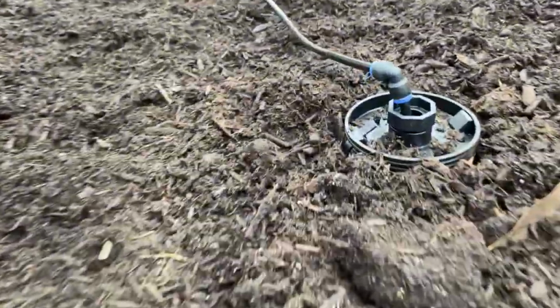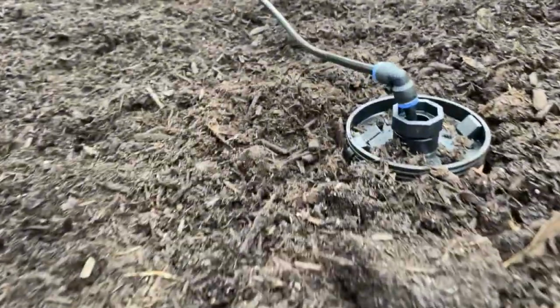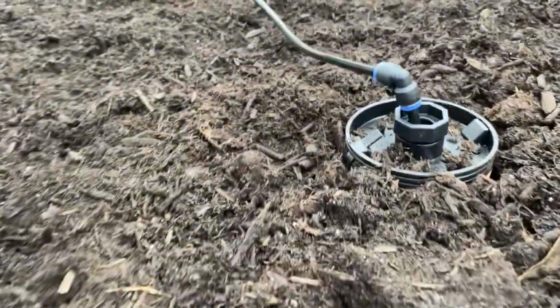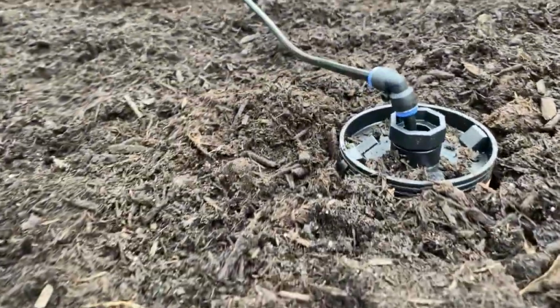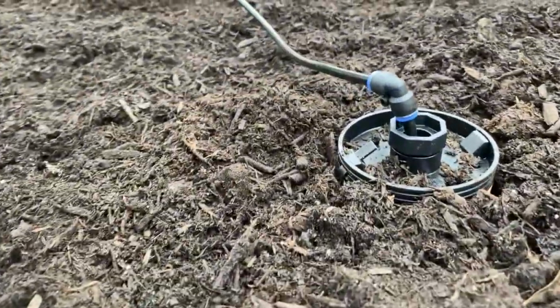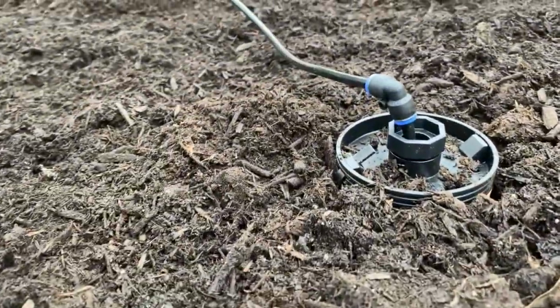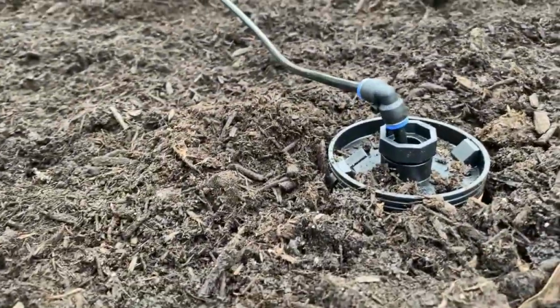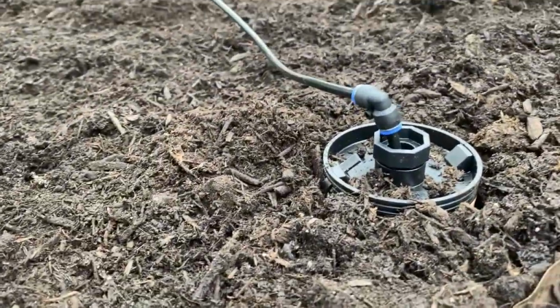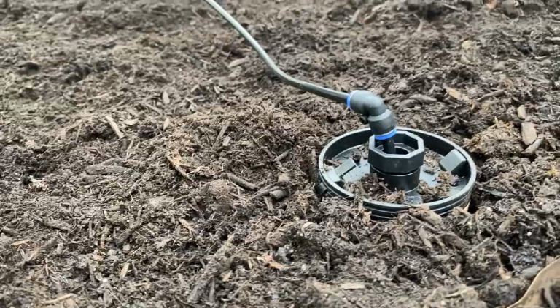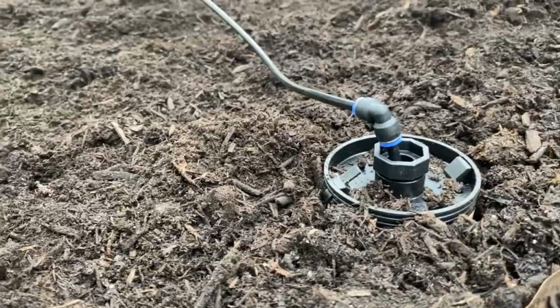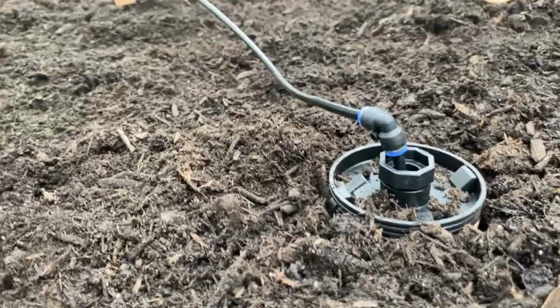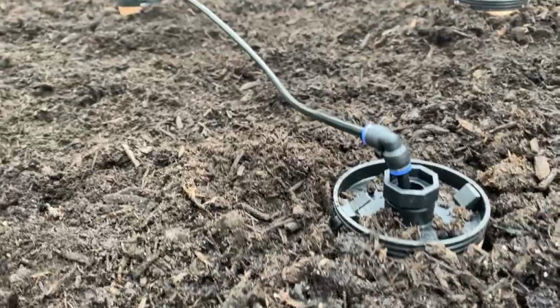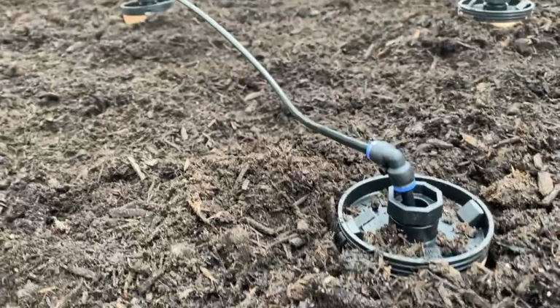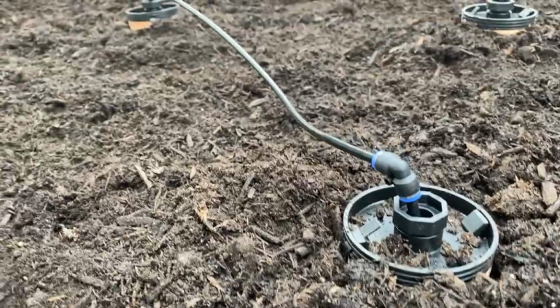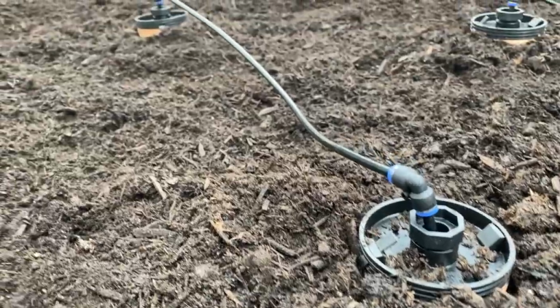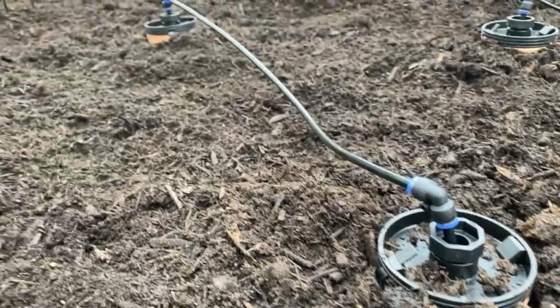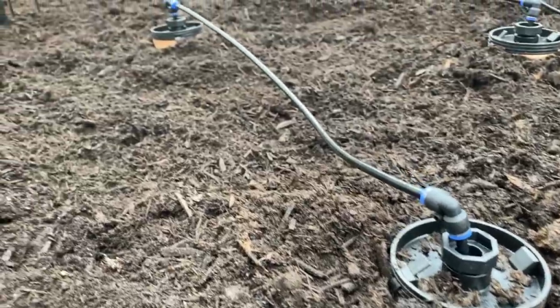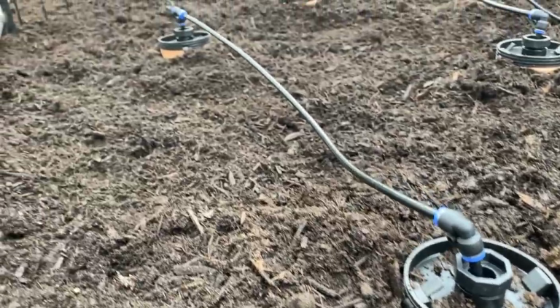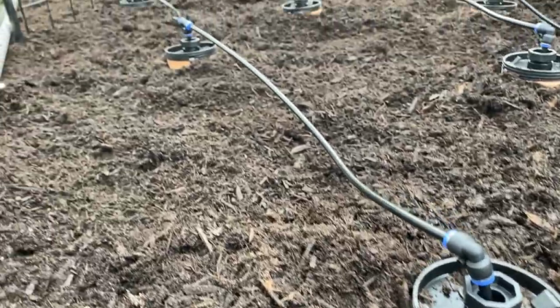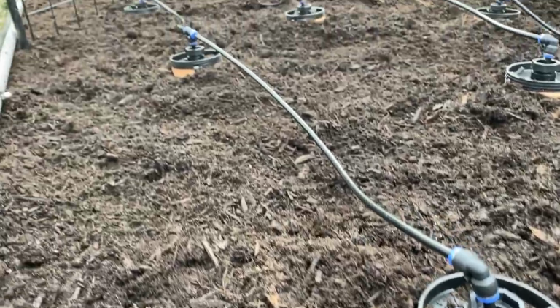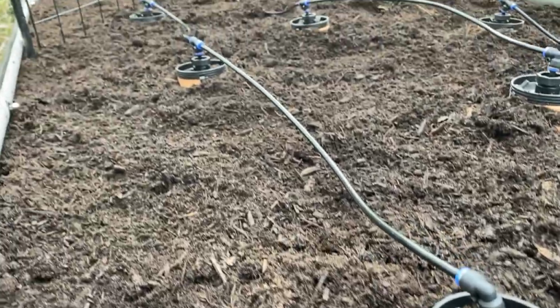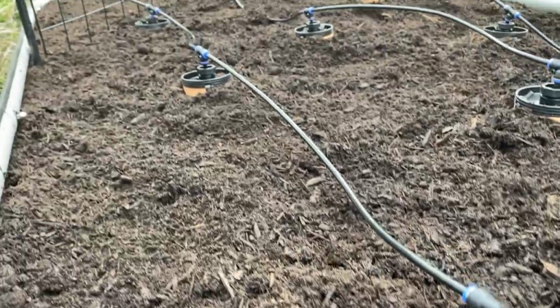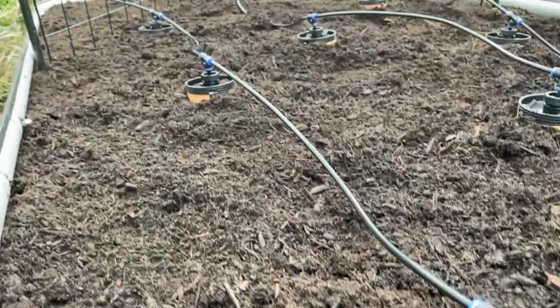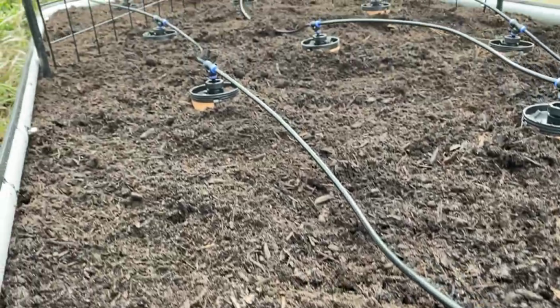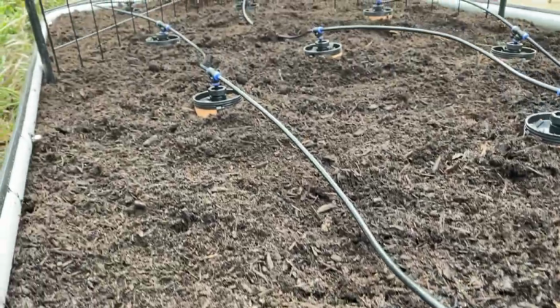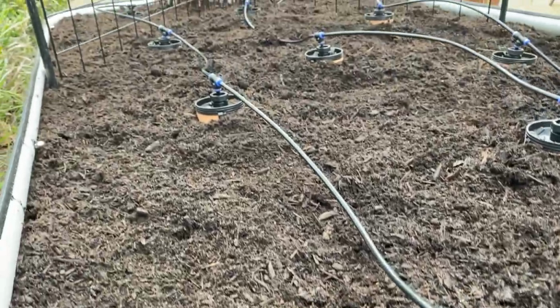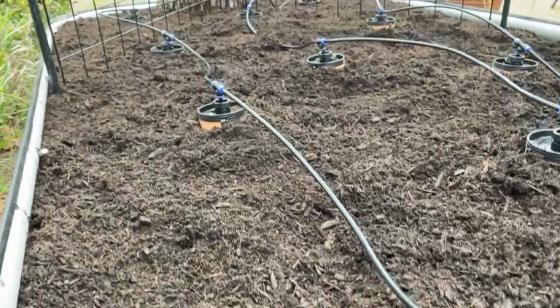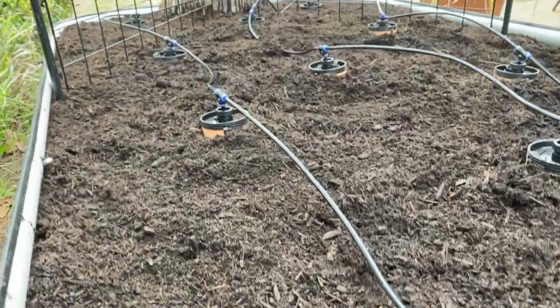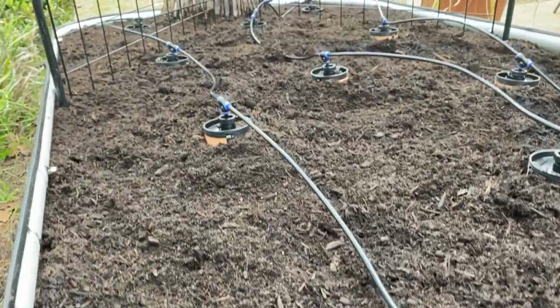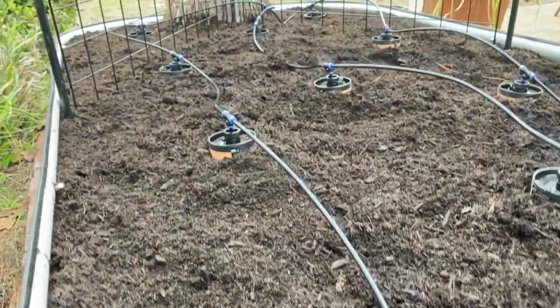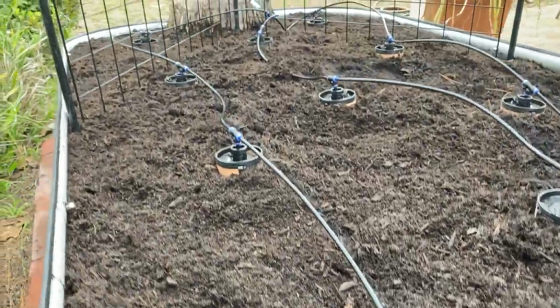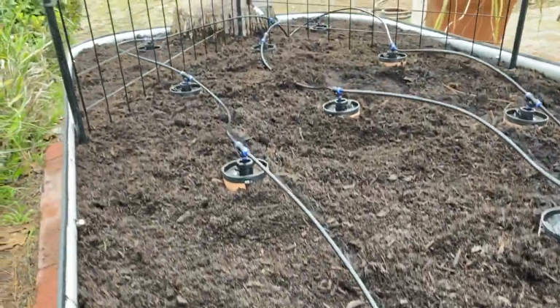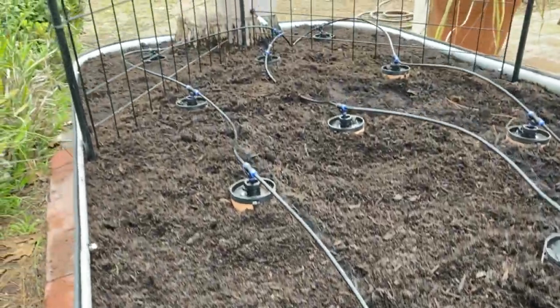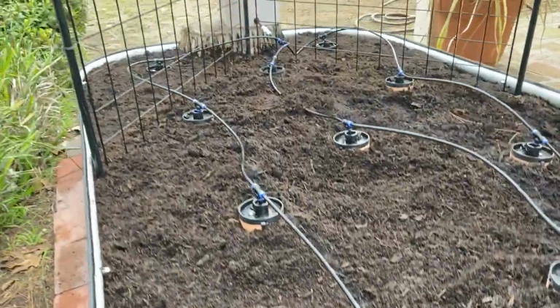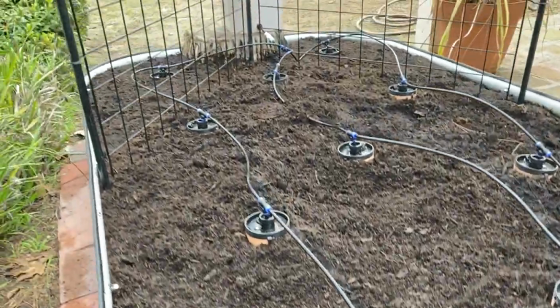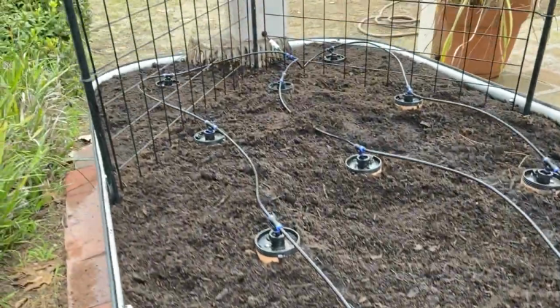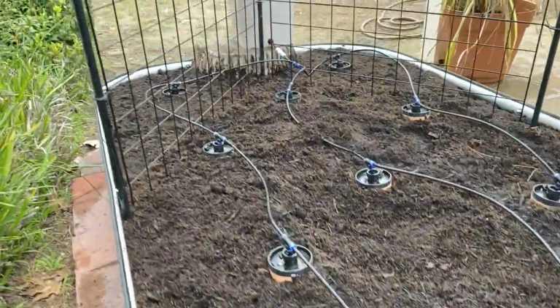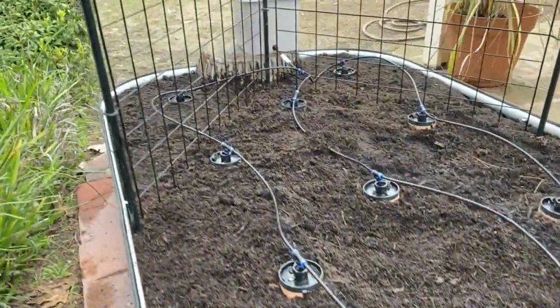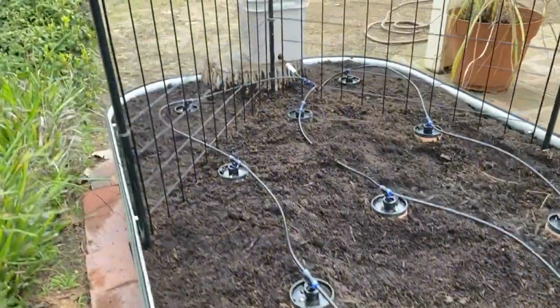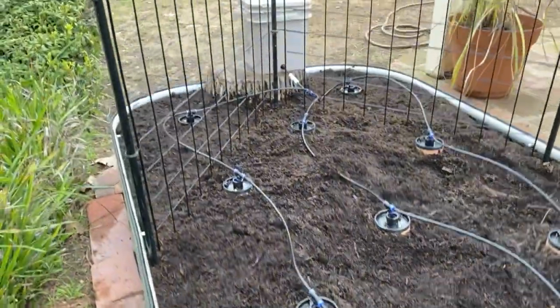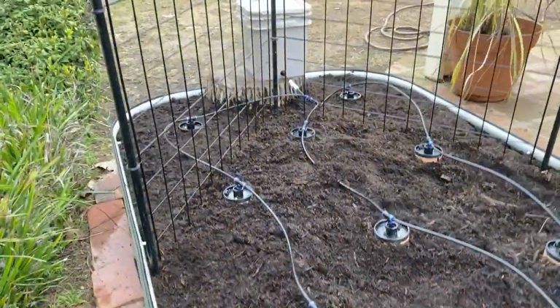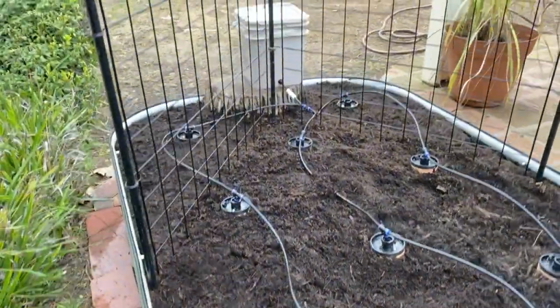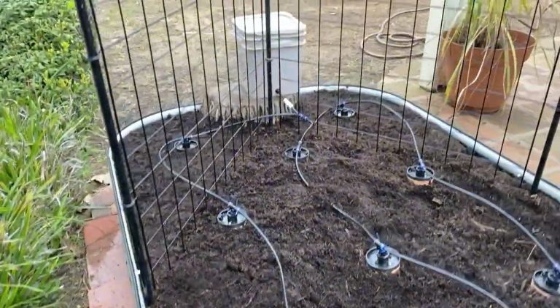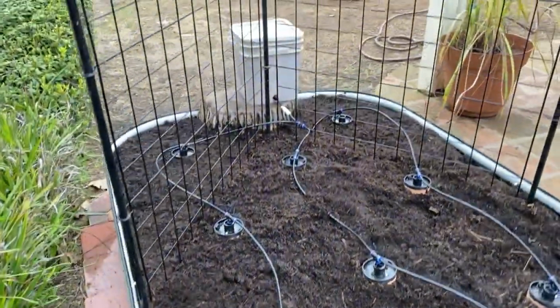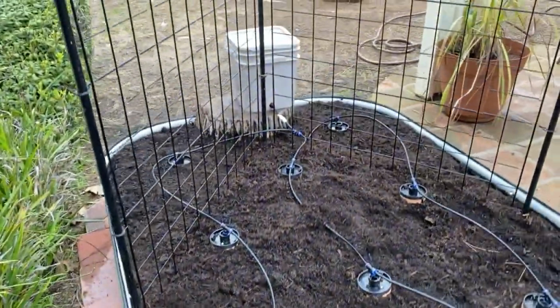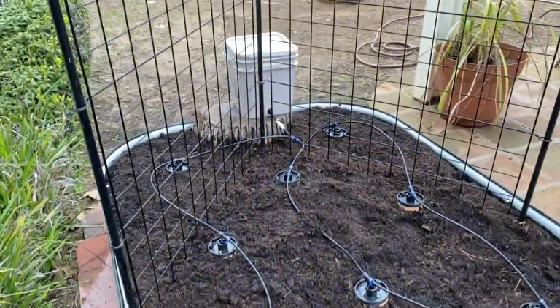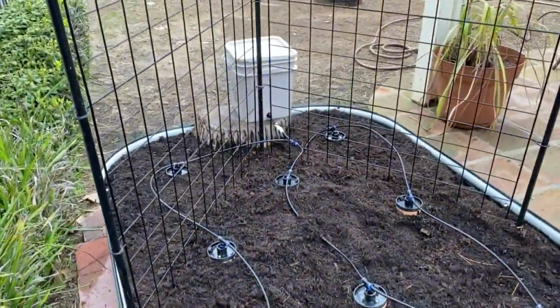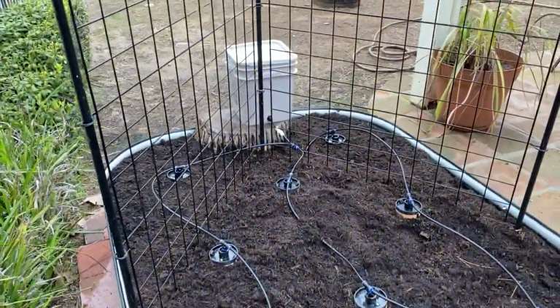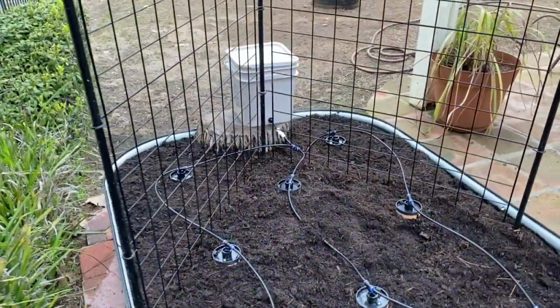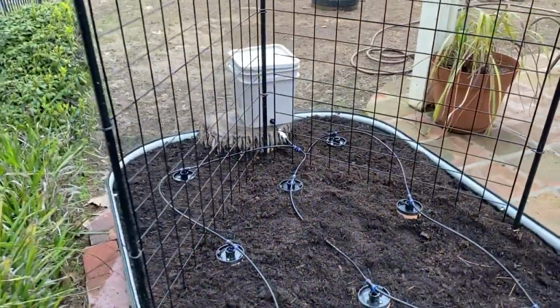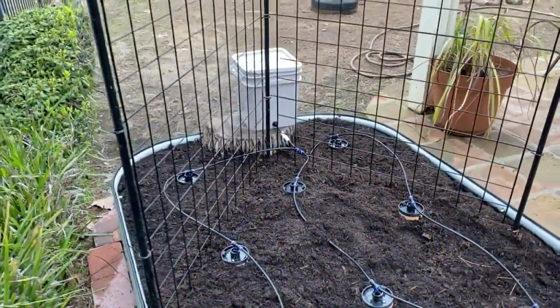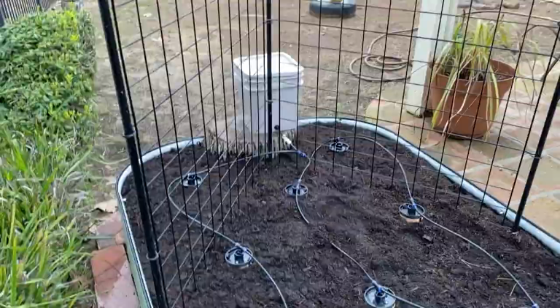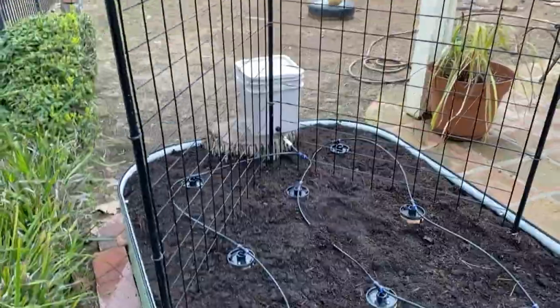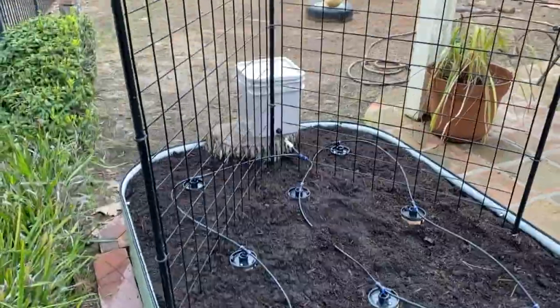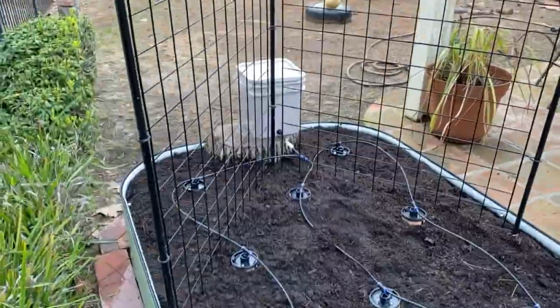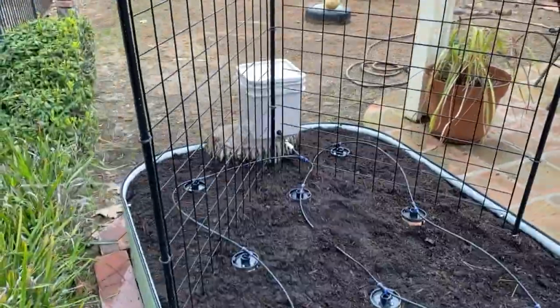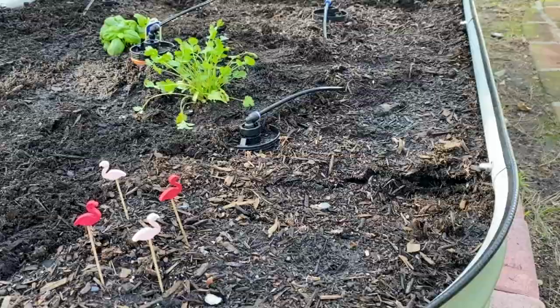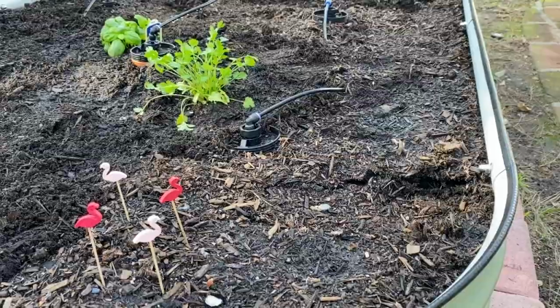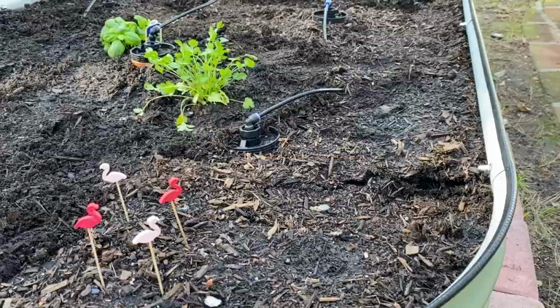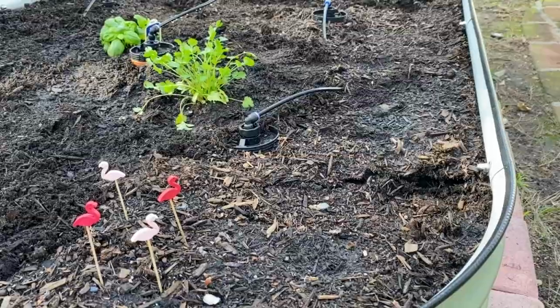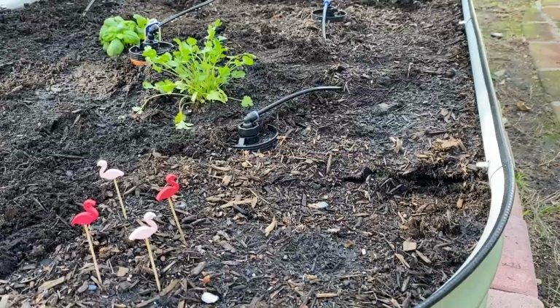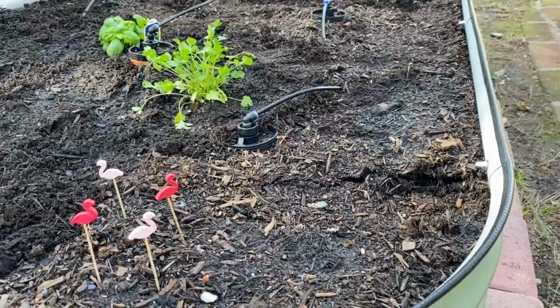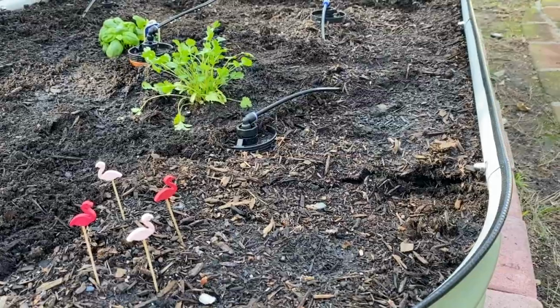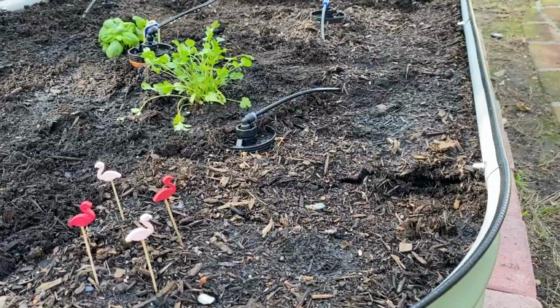Before putting plants in the ground, we followed the recommendation to fill up the reservoir and allow water to permeate into the soil for a week.